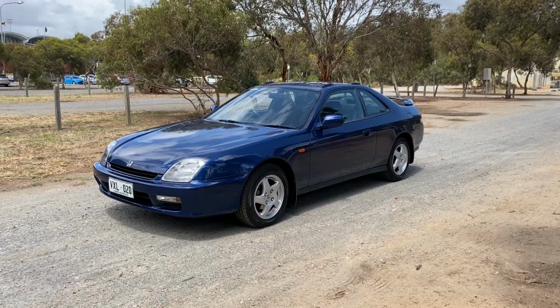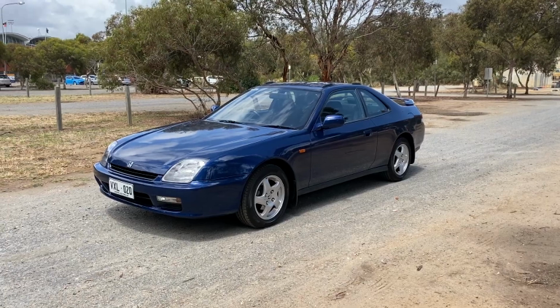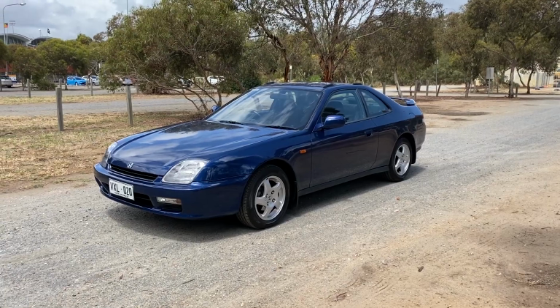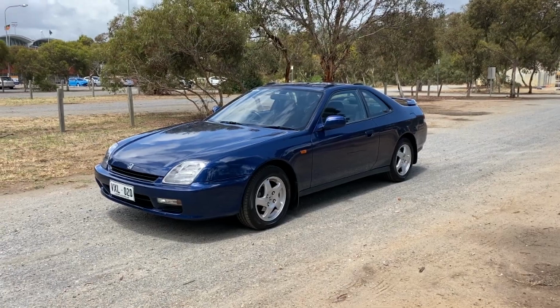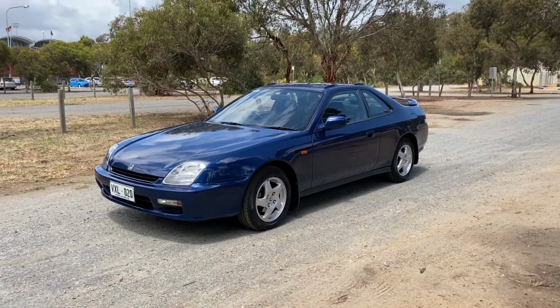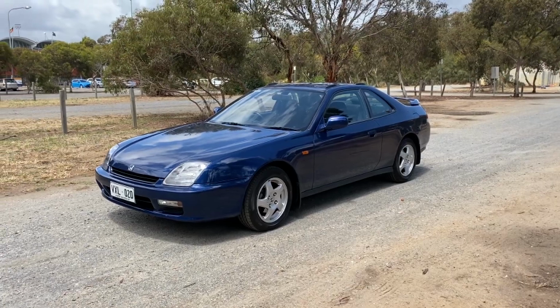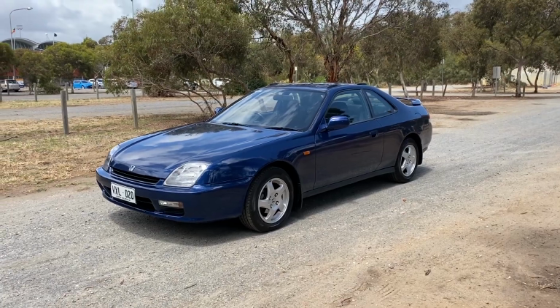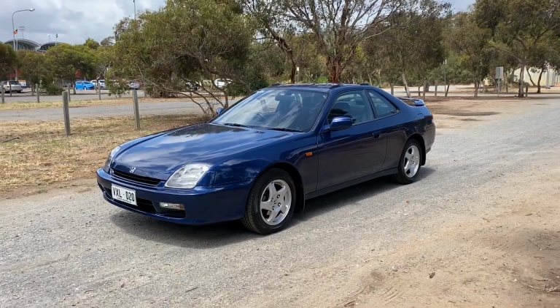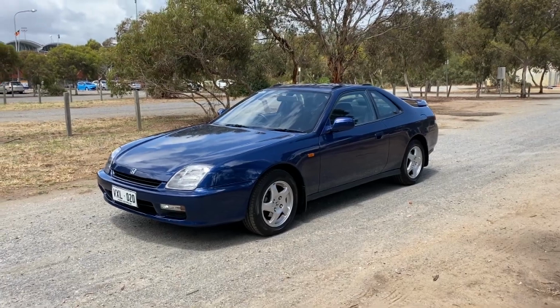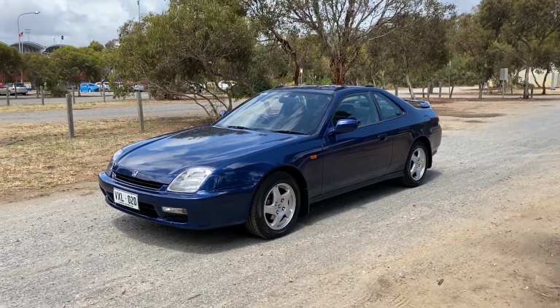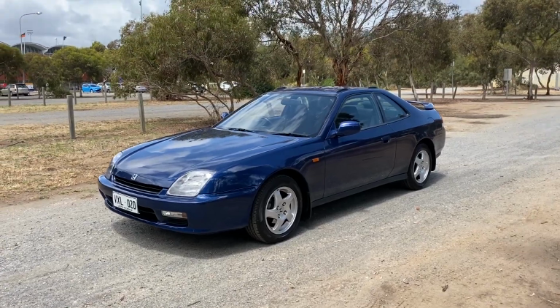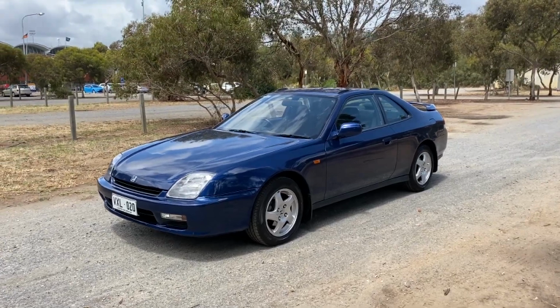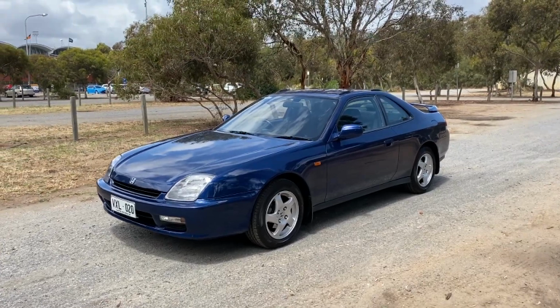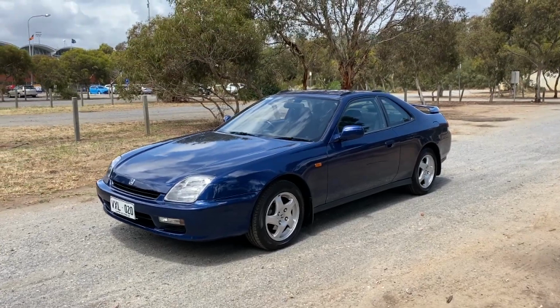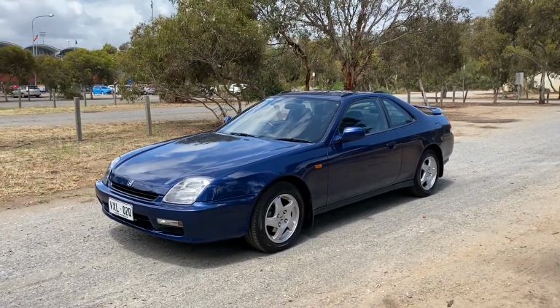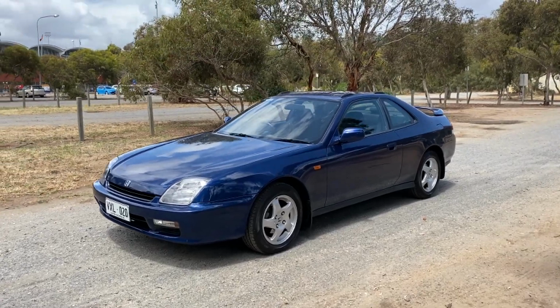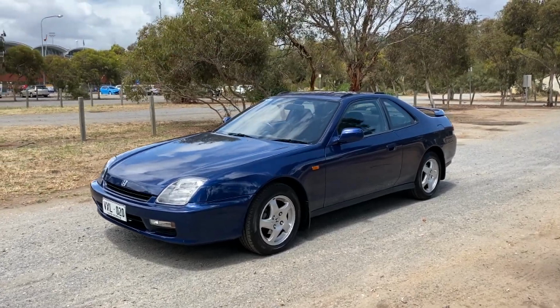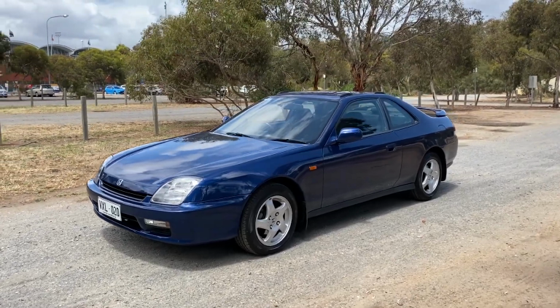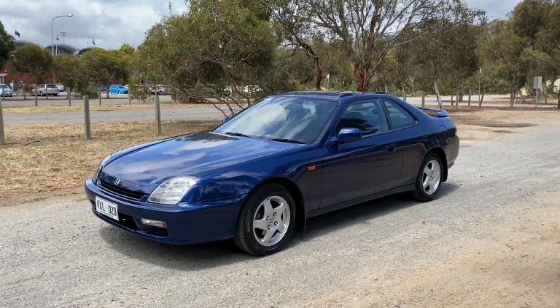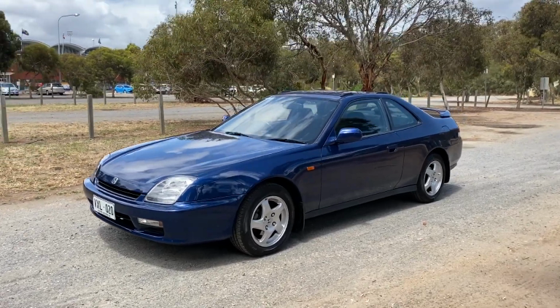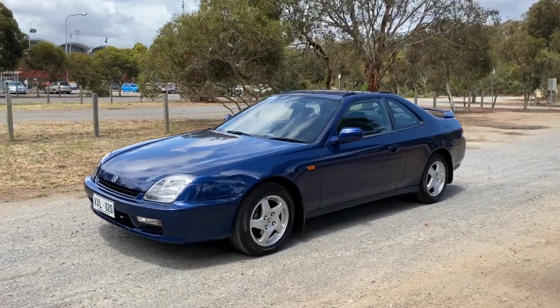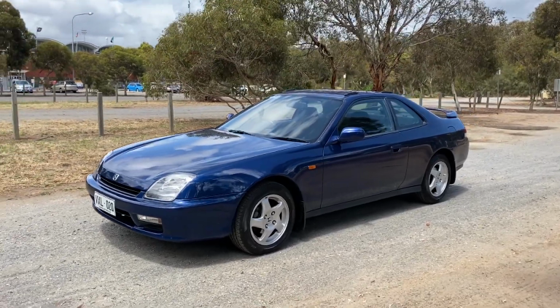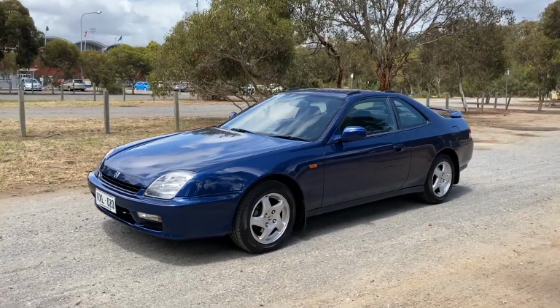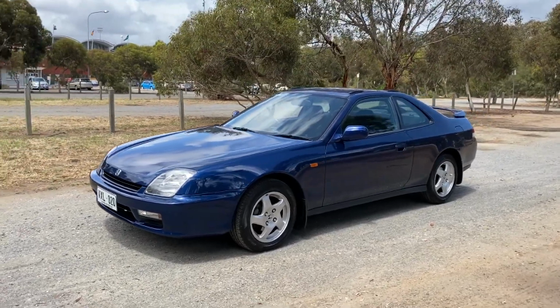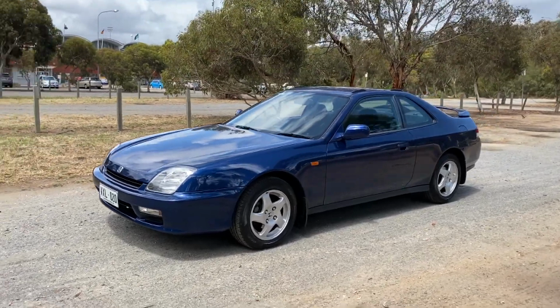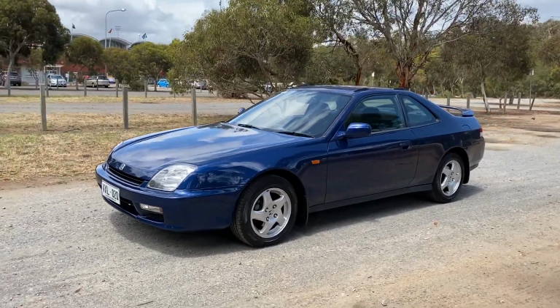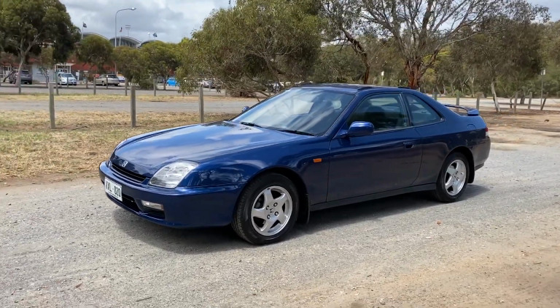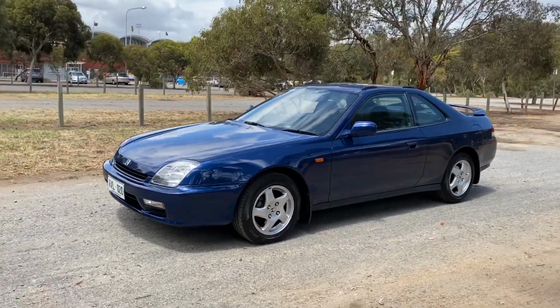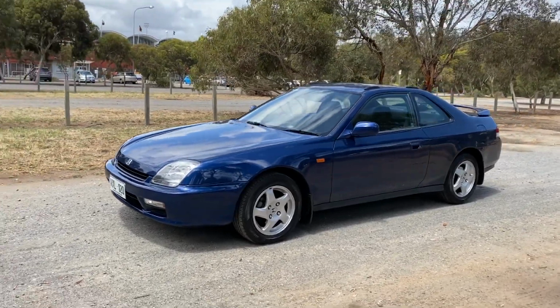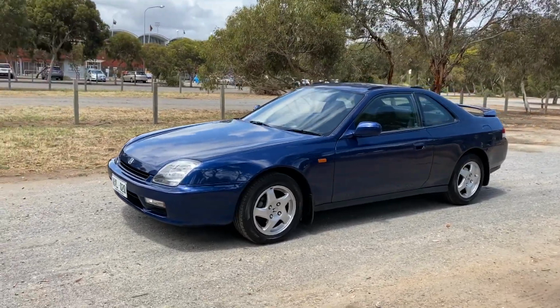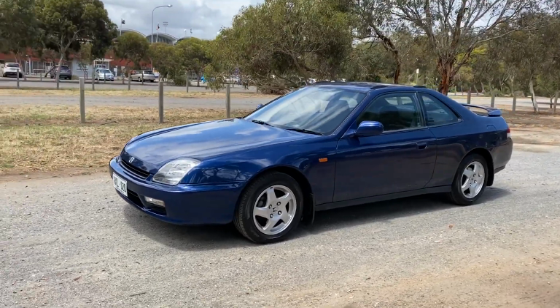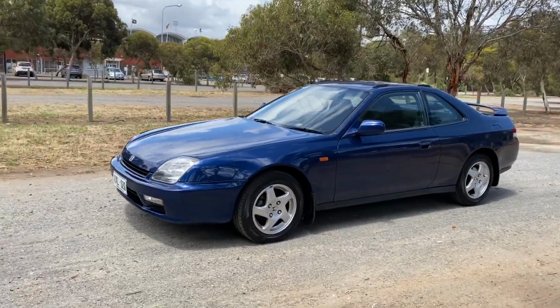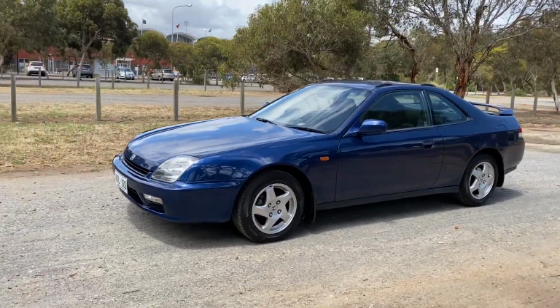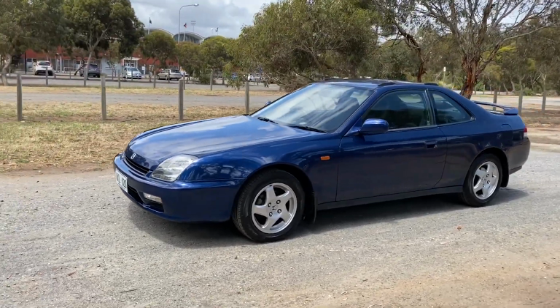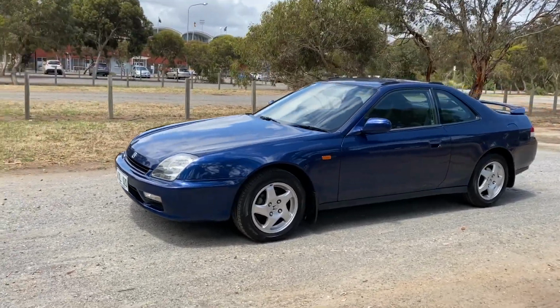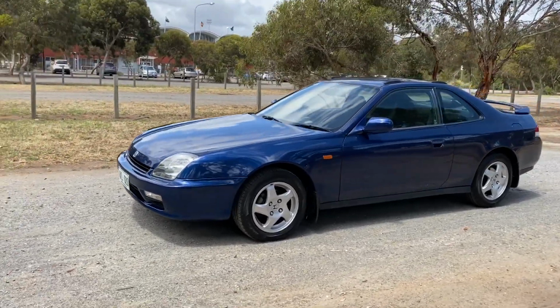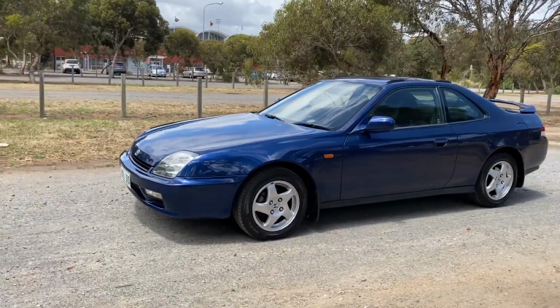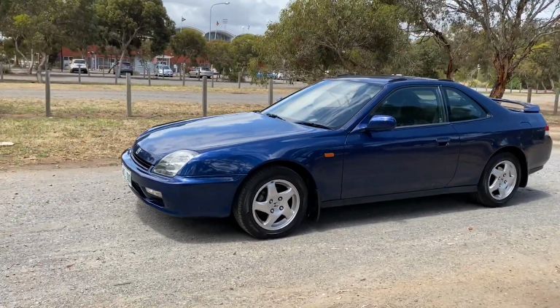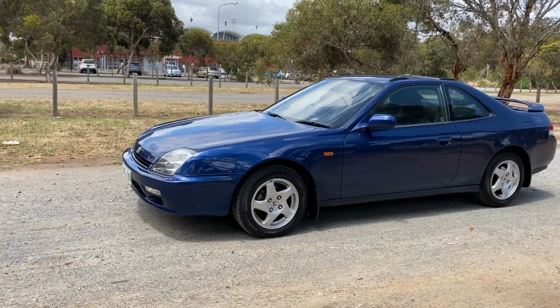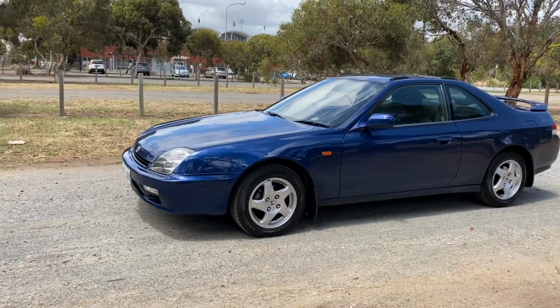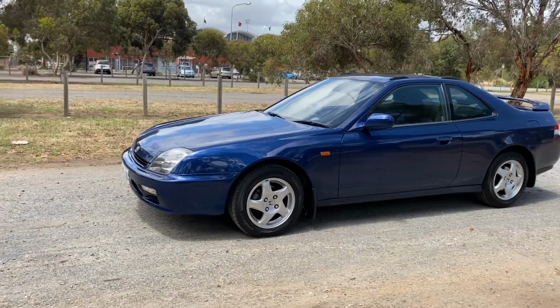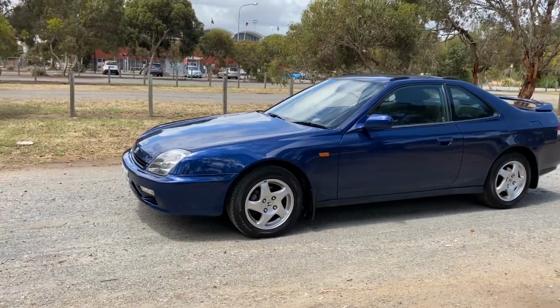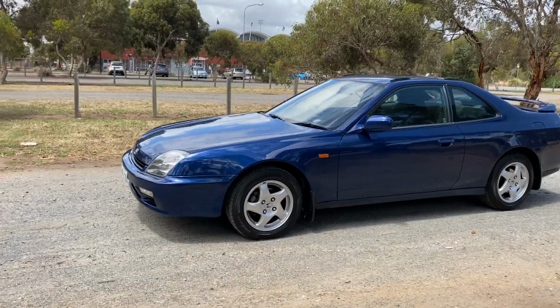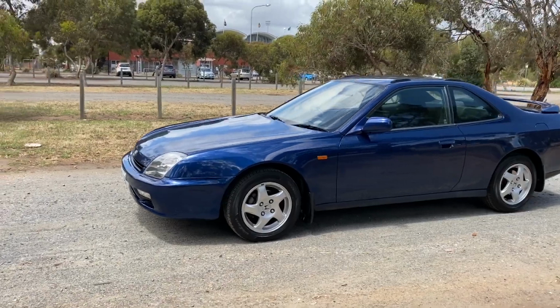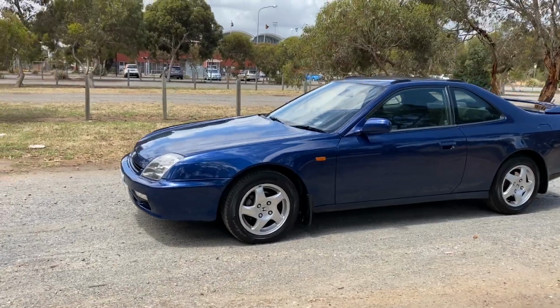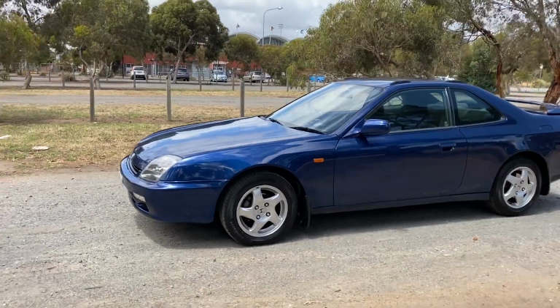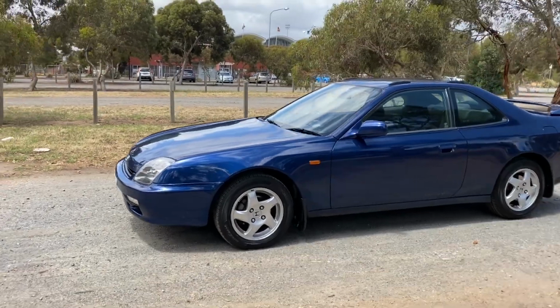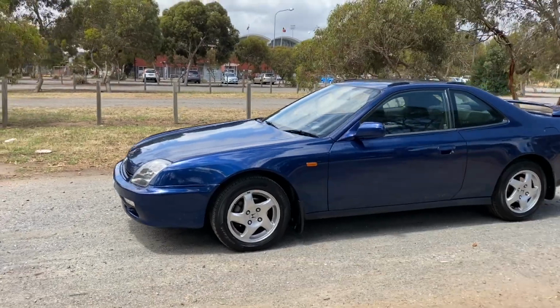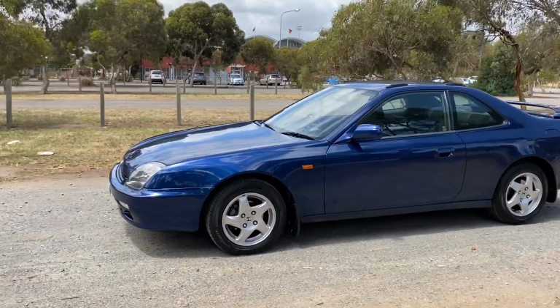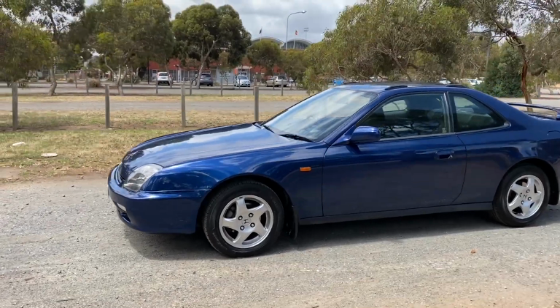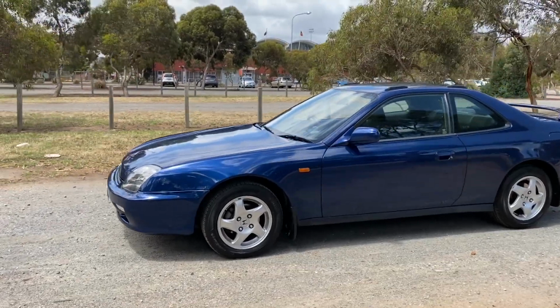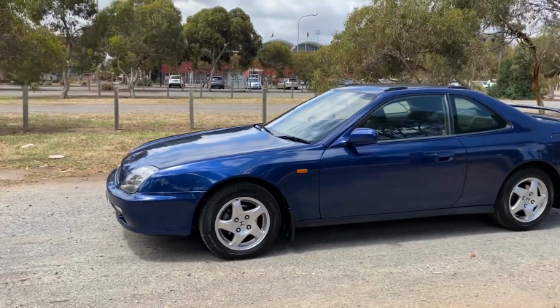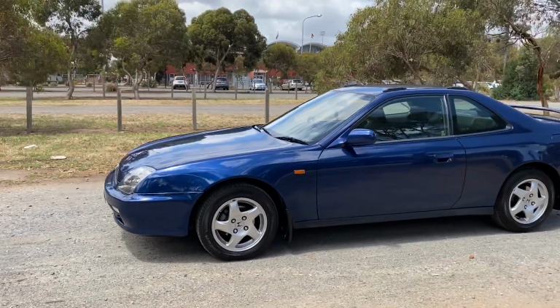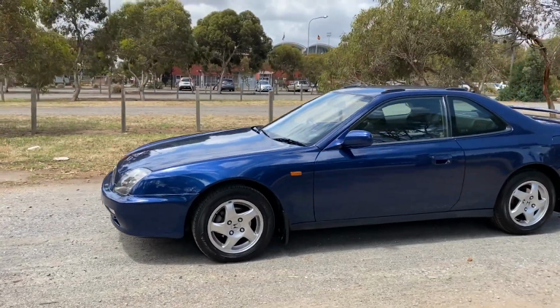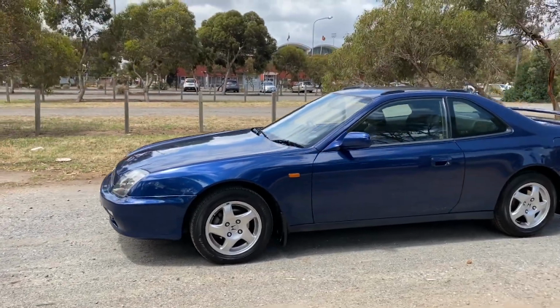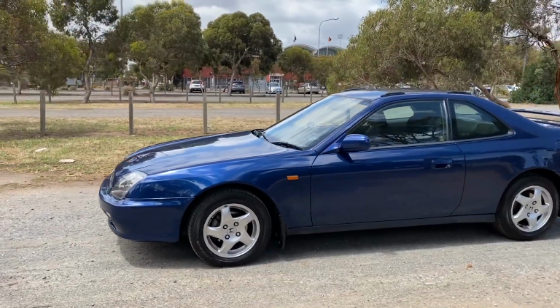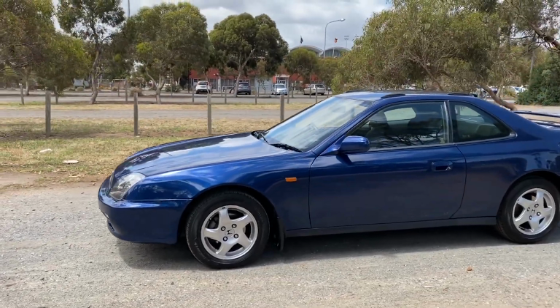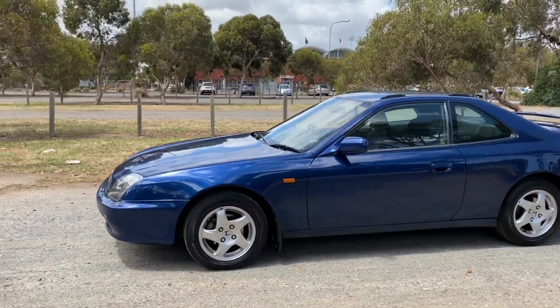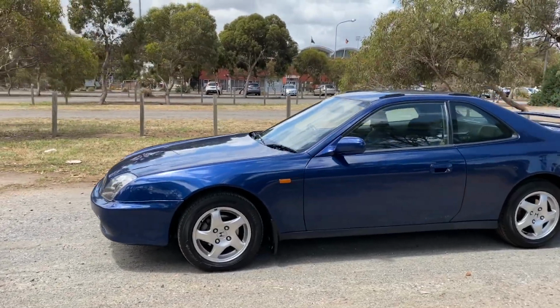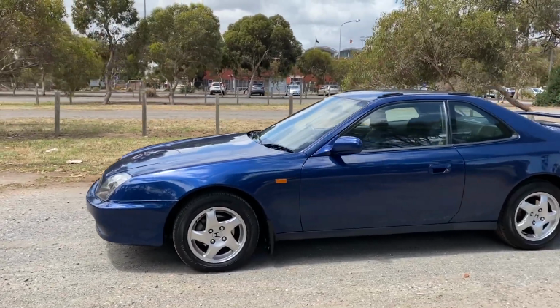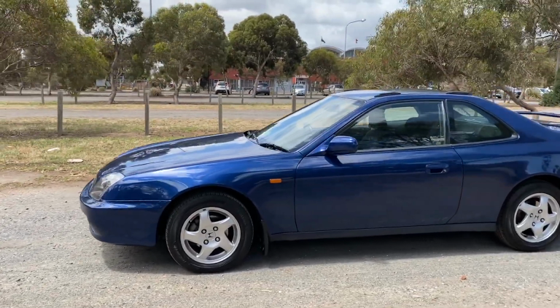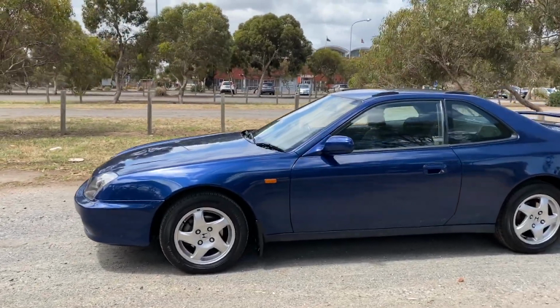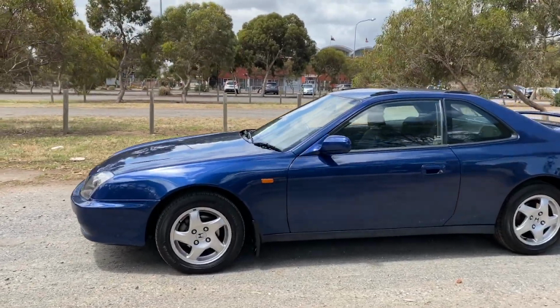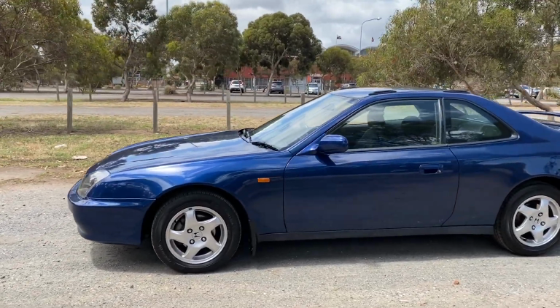Hi guys, welcome to Zupa Cars Warehouse and thank you for your inquiry. Here we have our 1997 Honda Prelude.